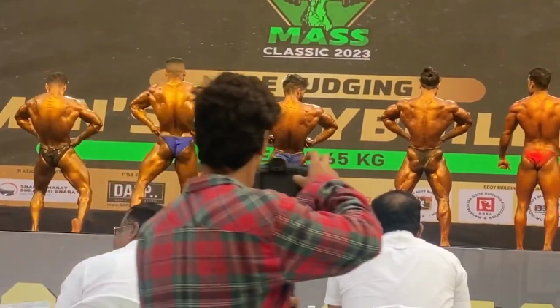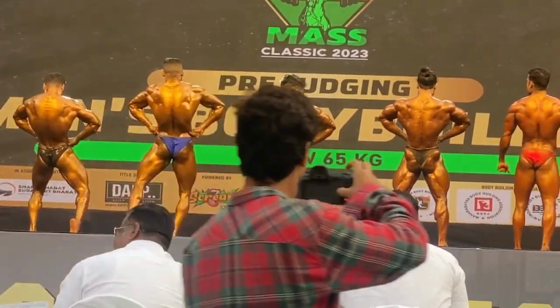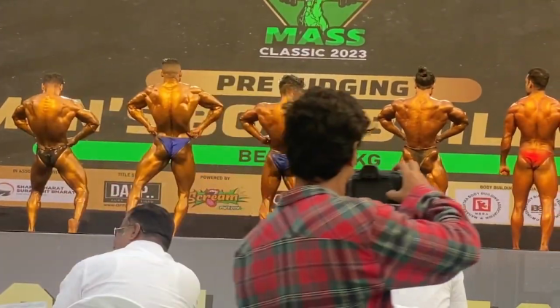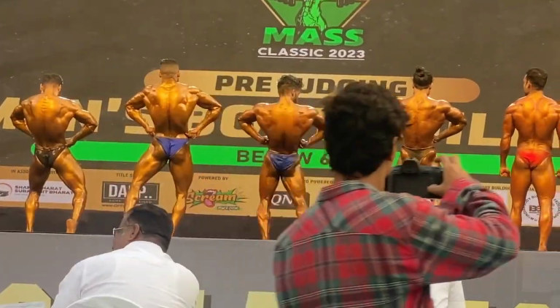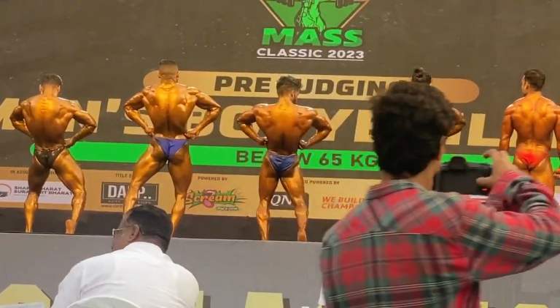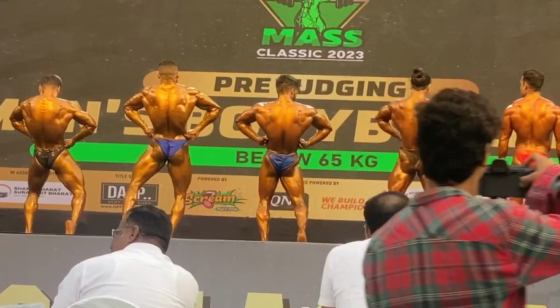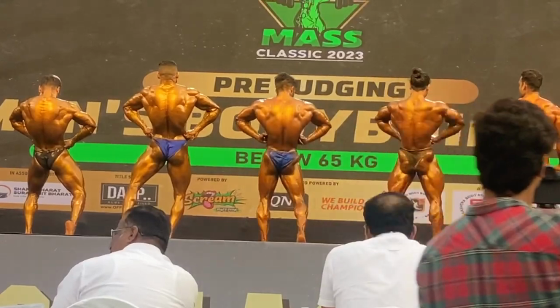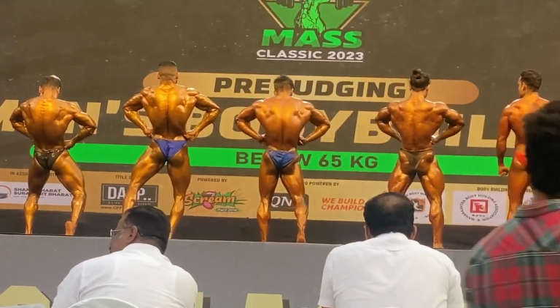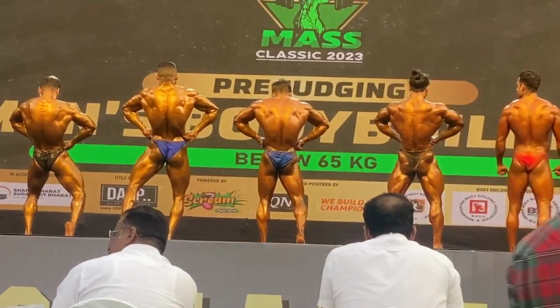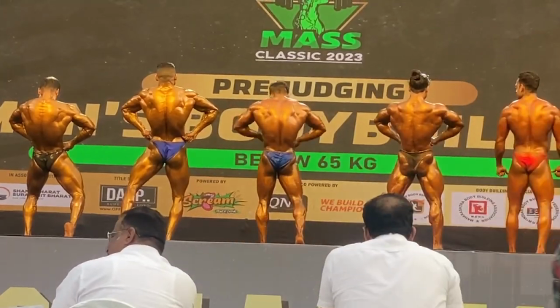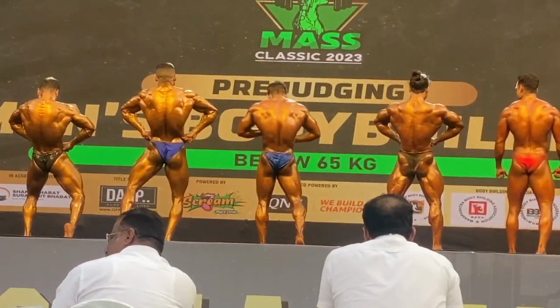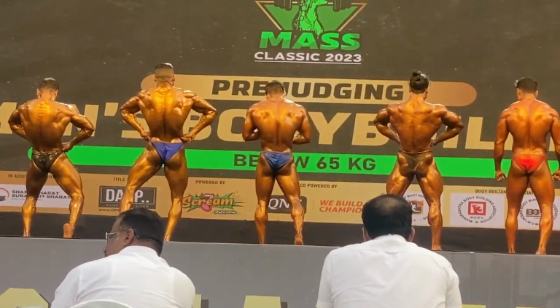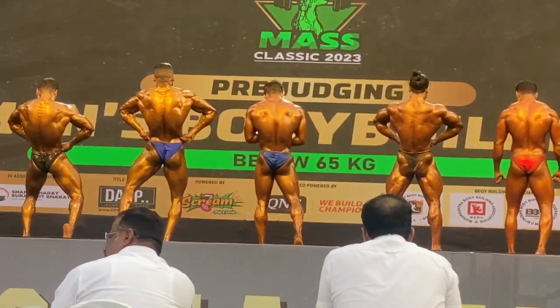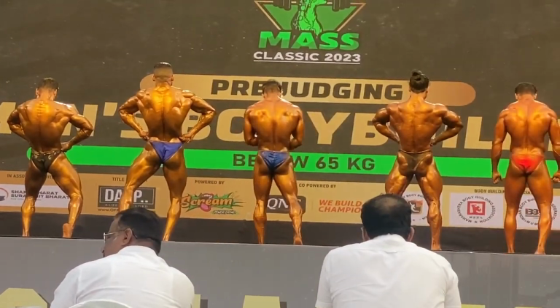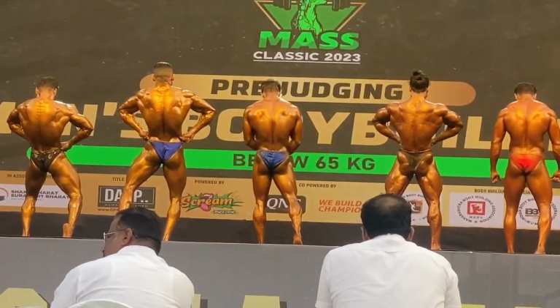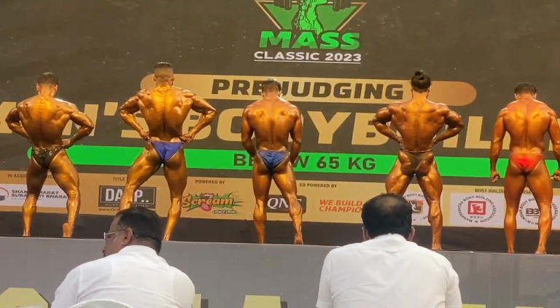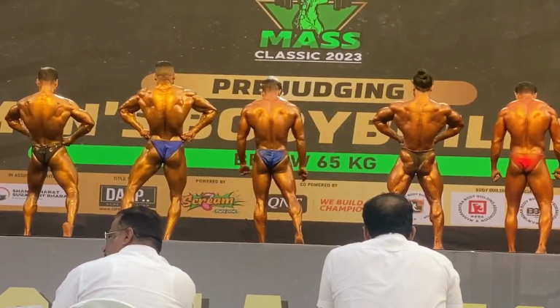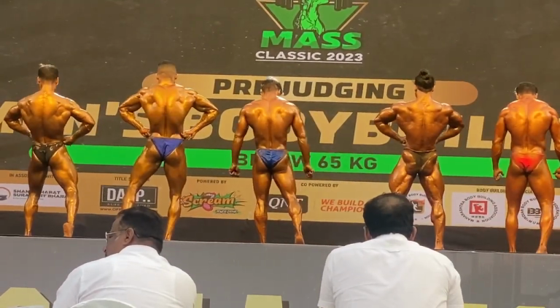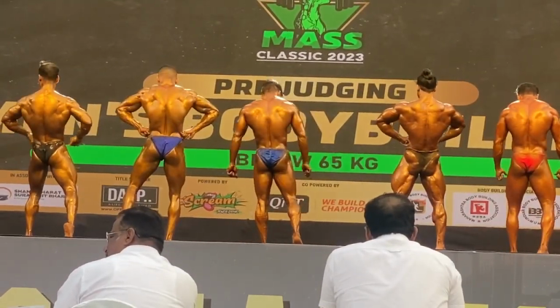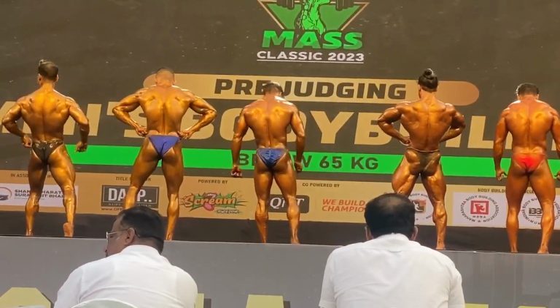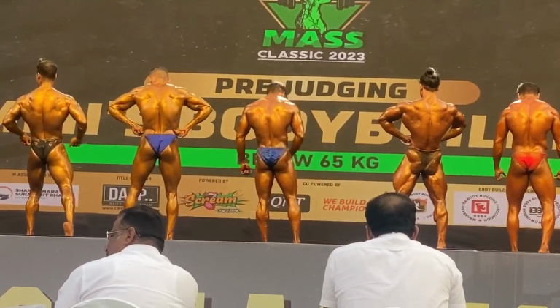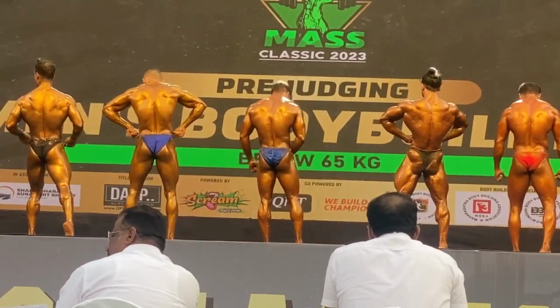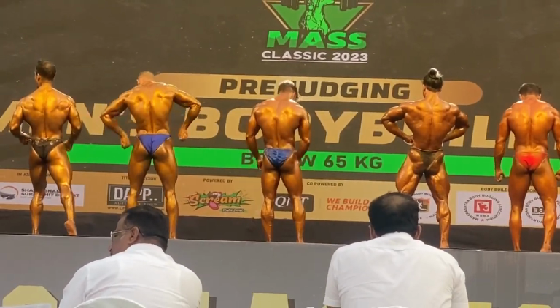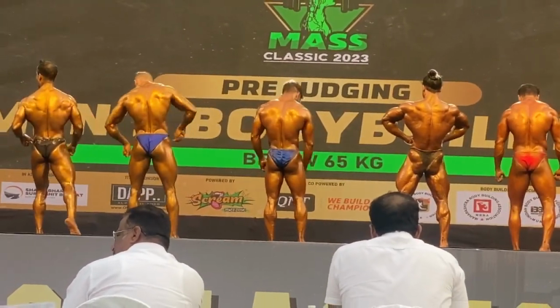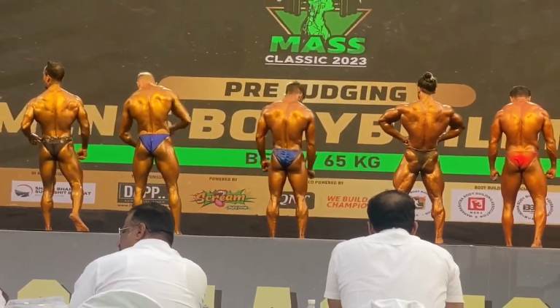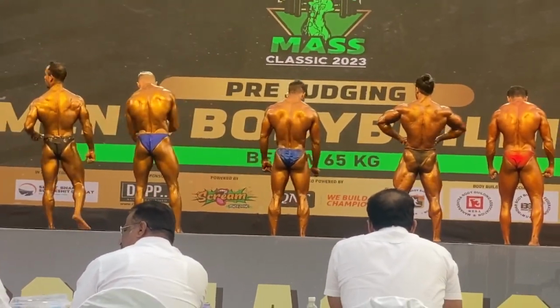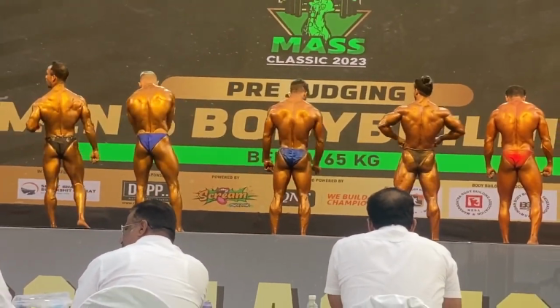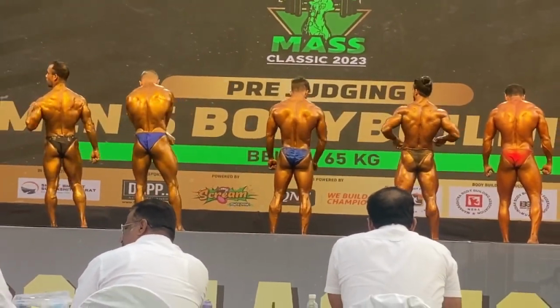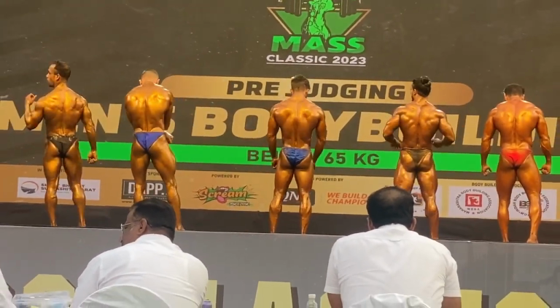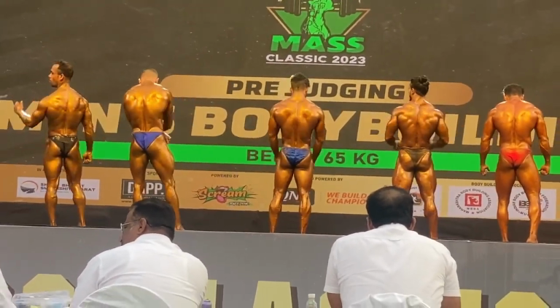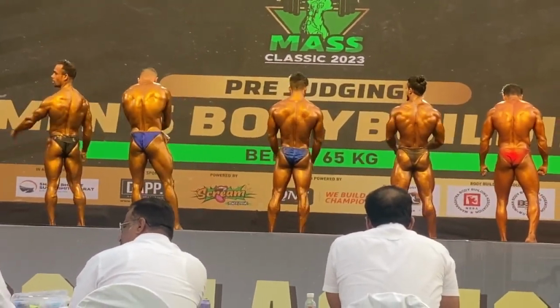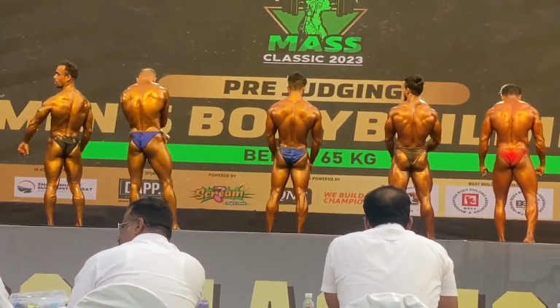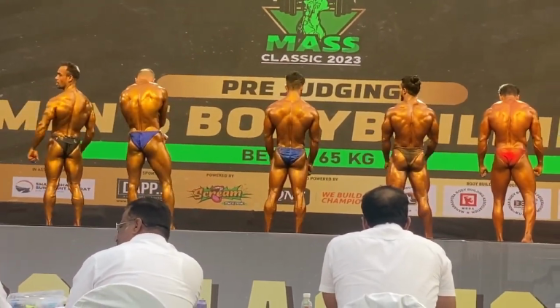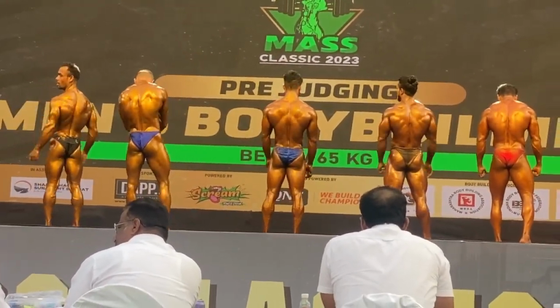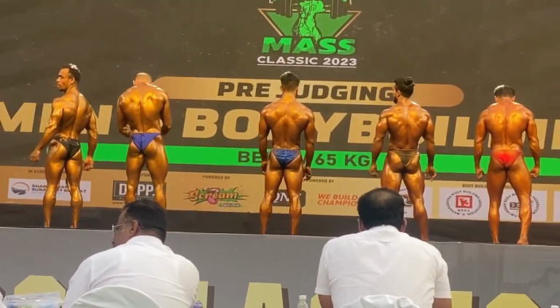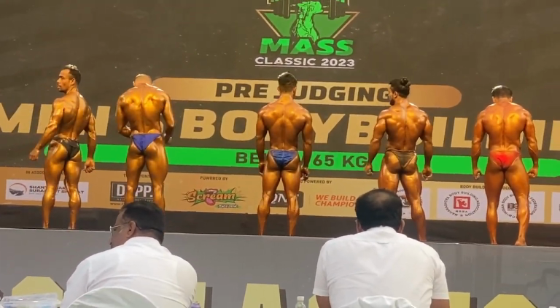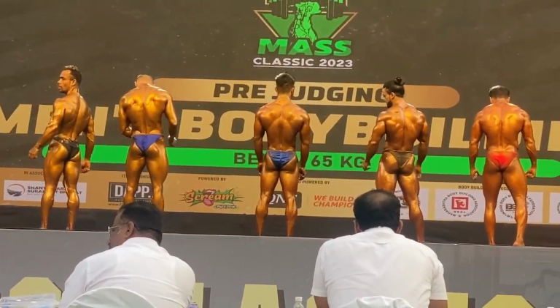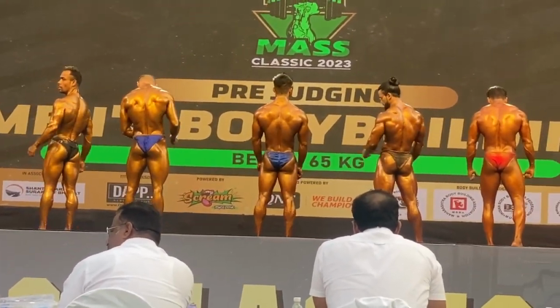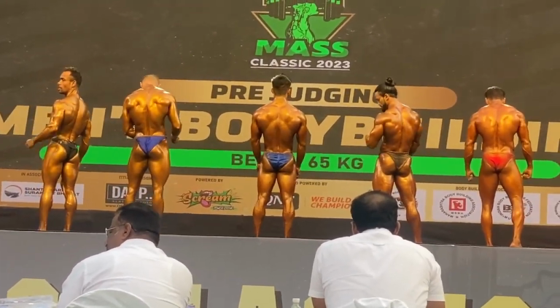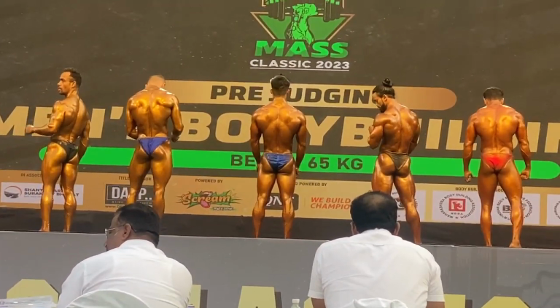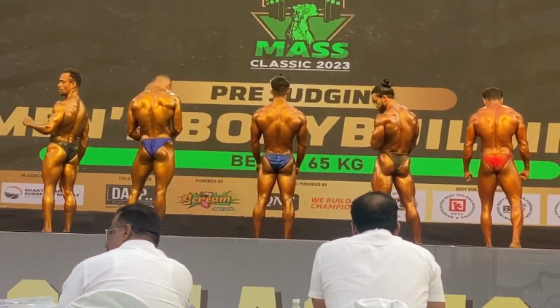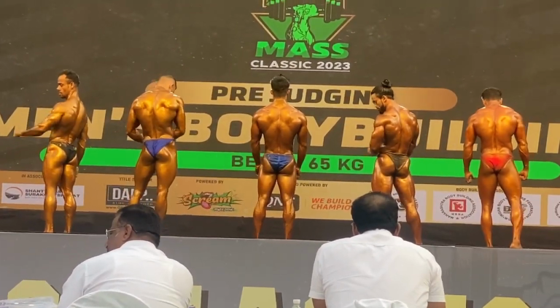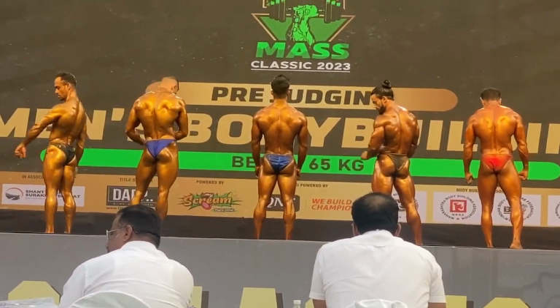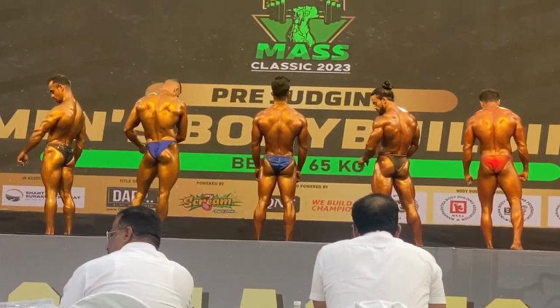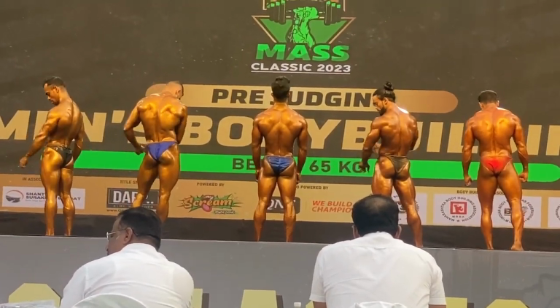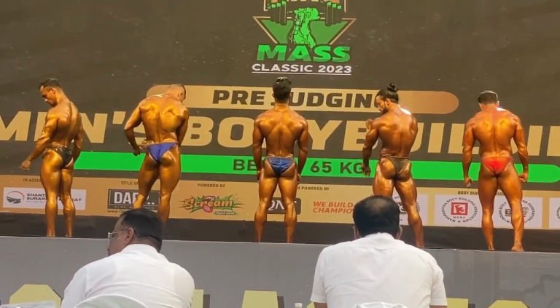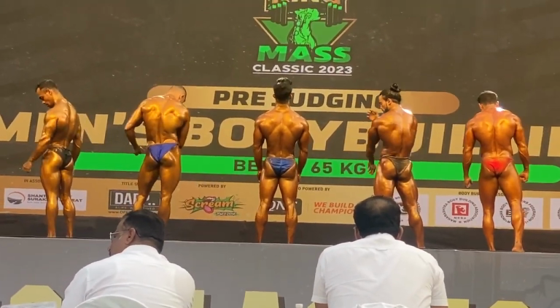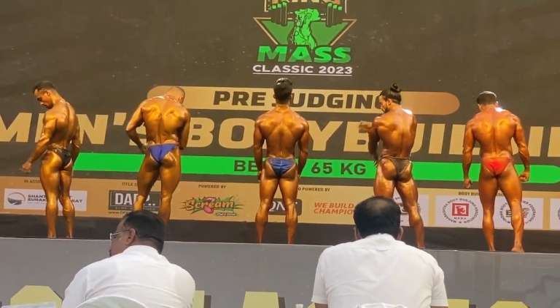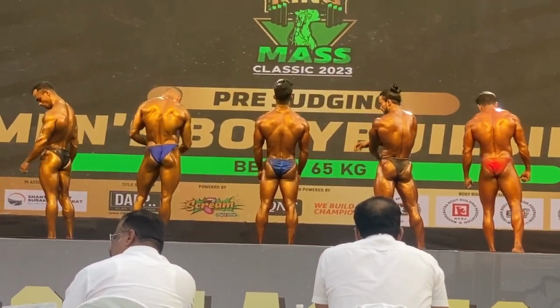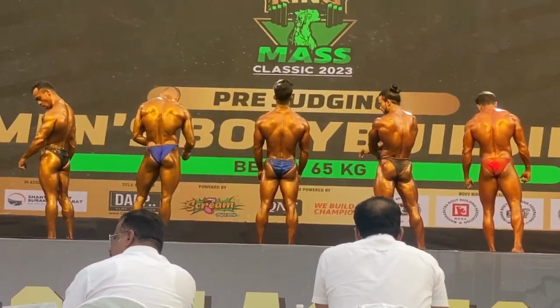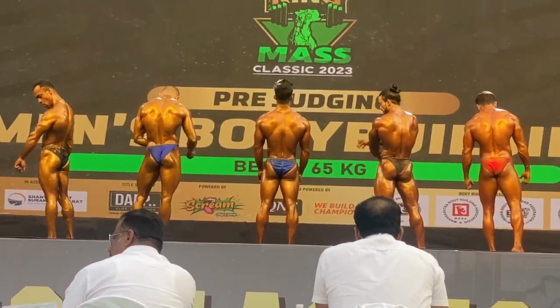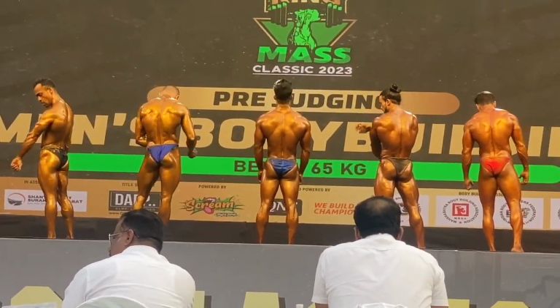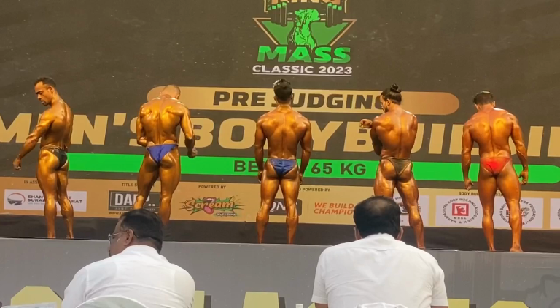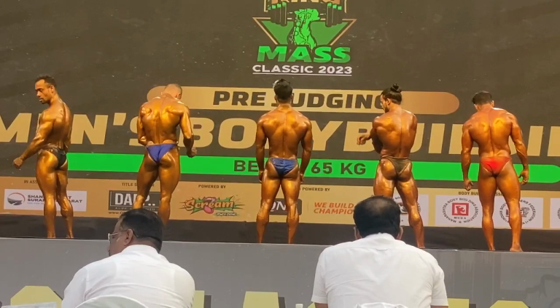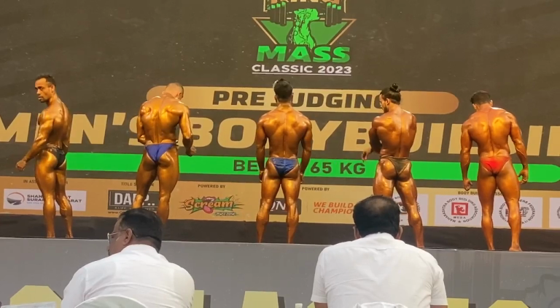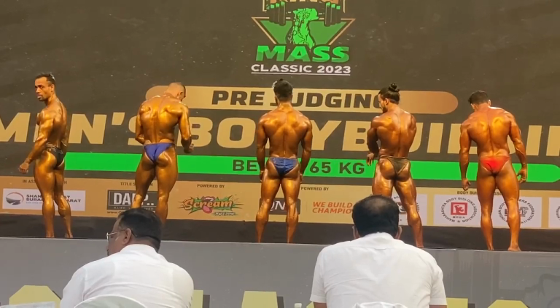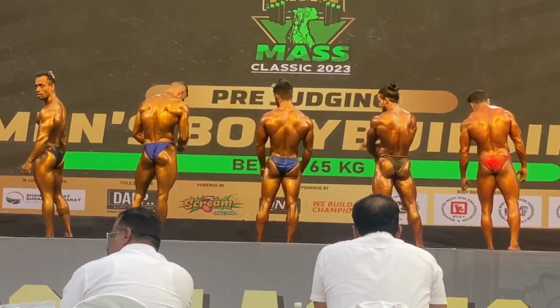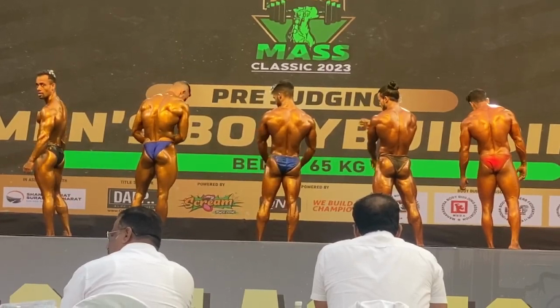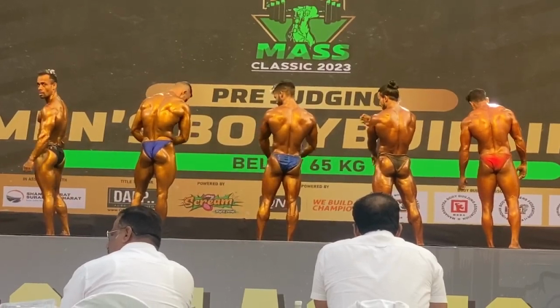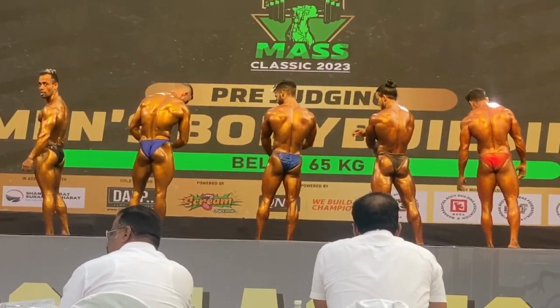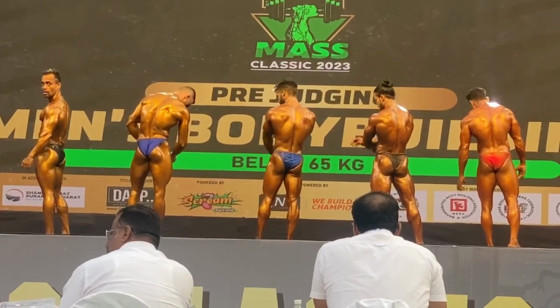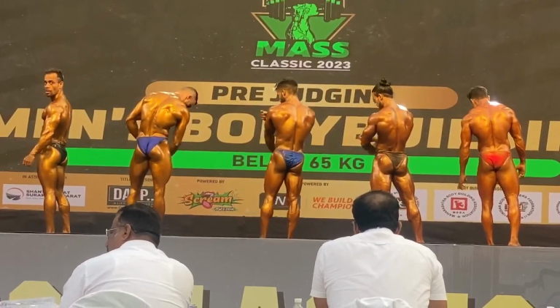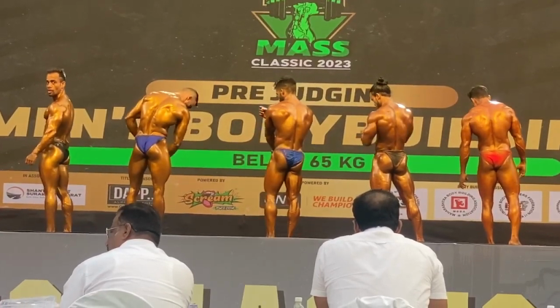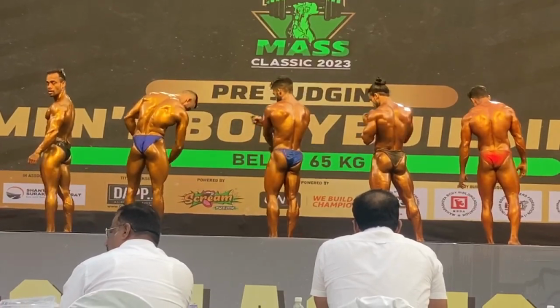Pose number 6: seated tricep with calf muscle.